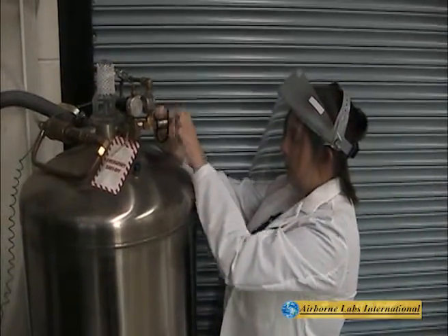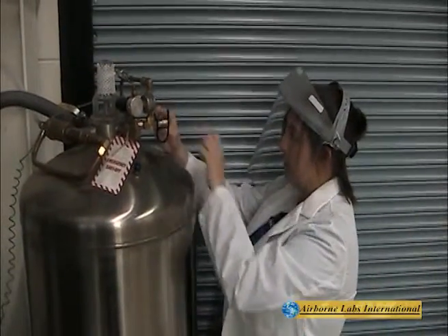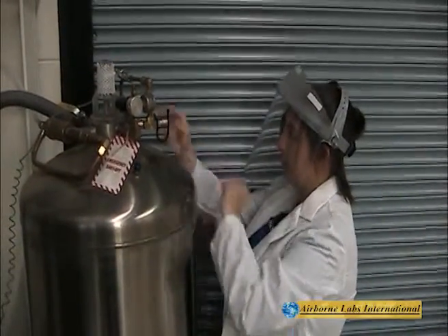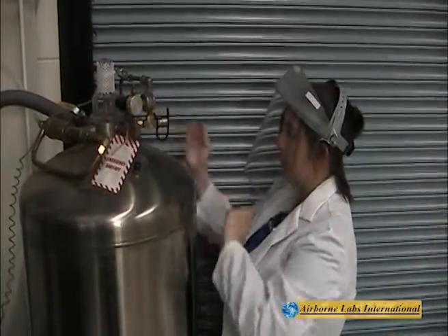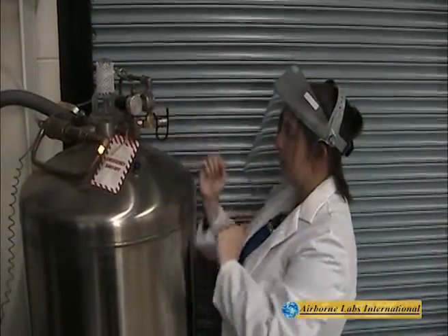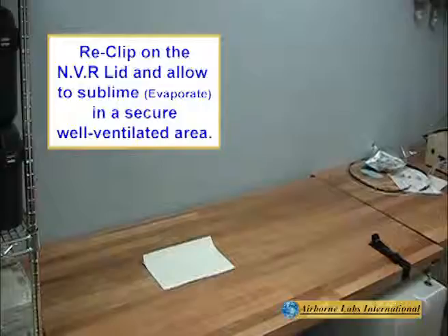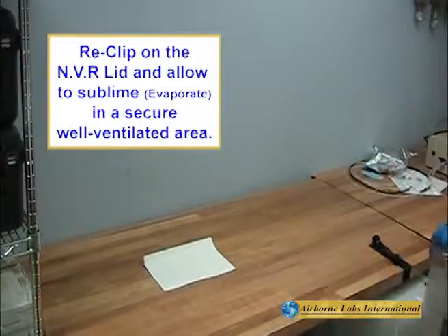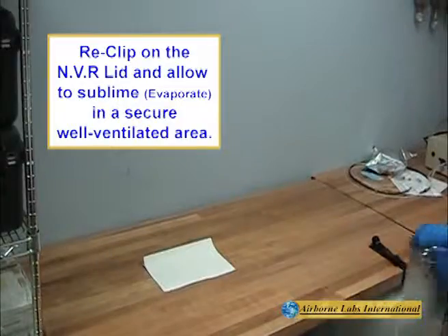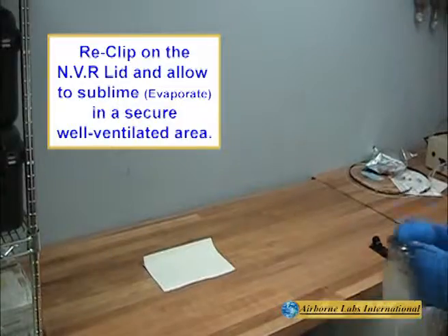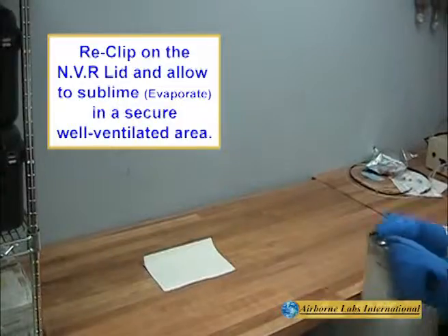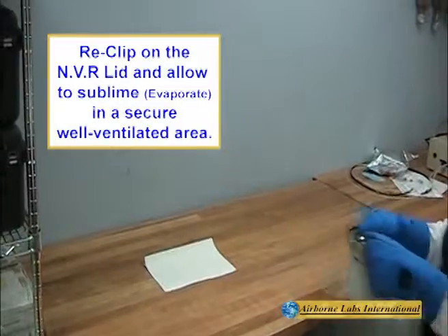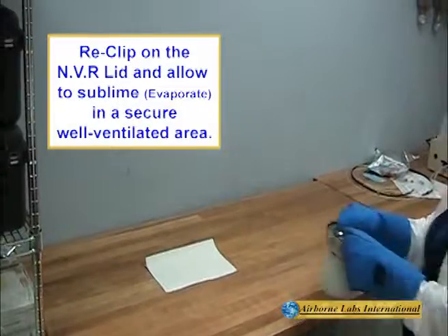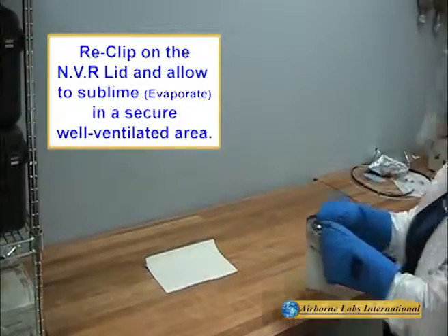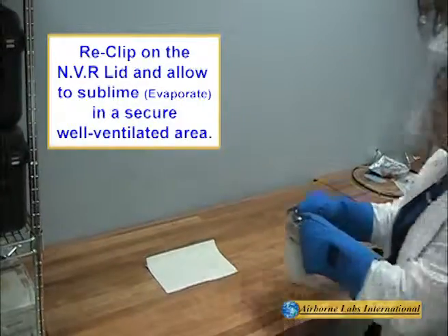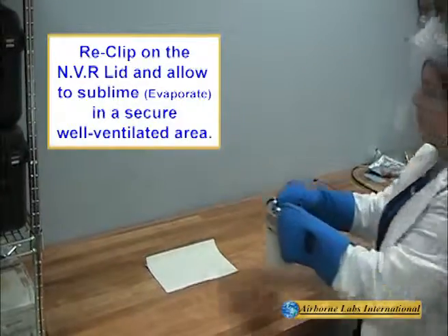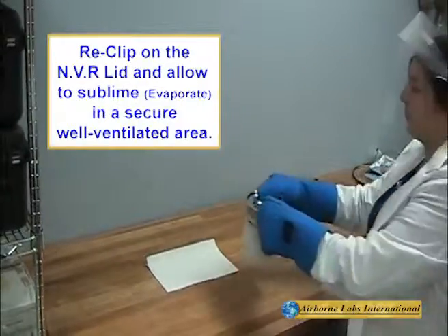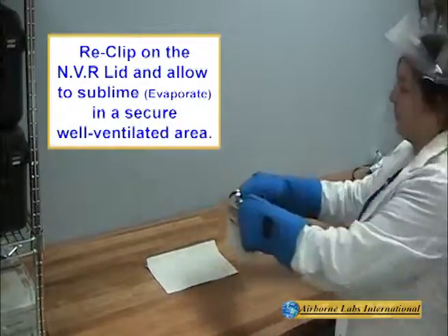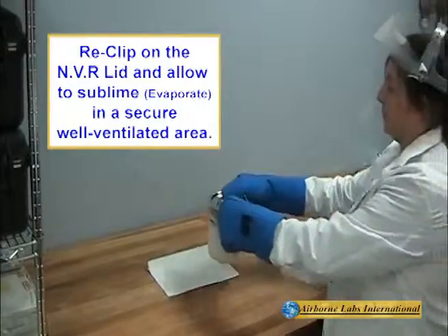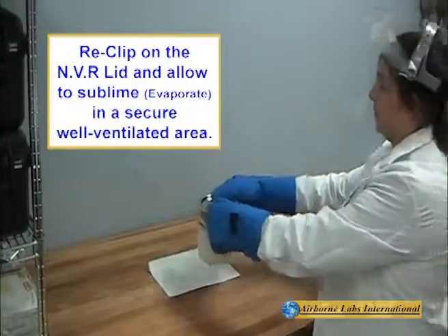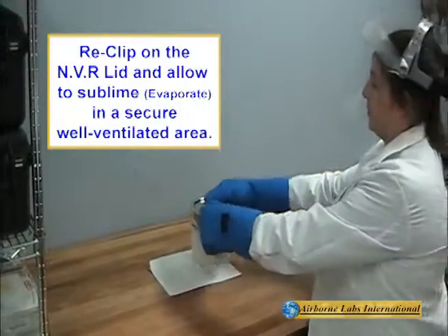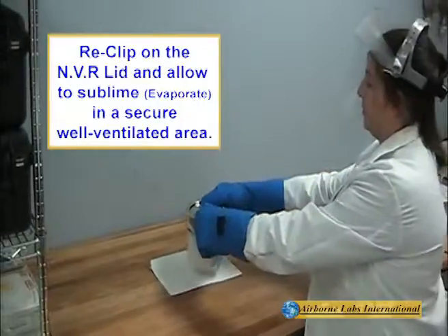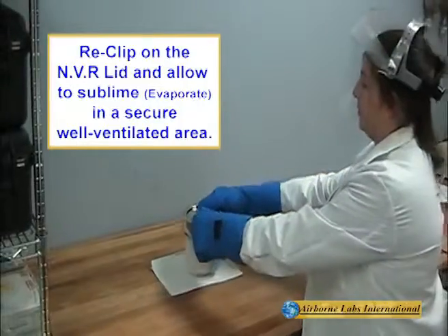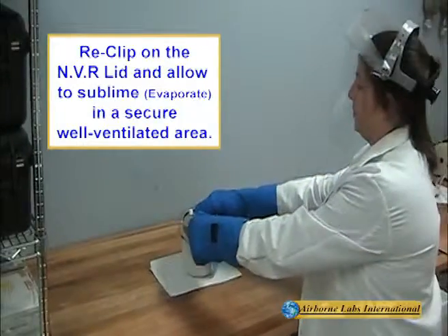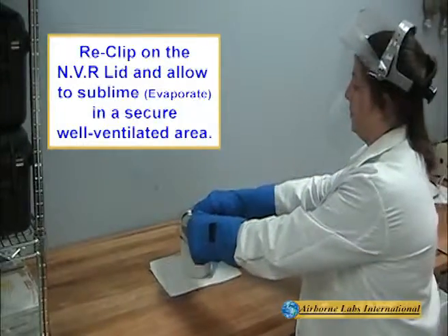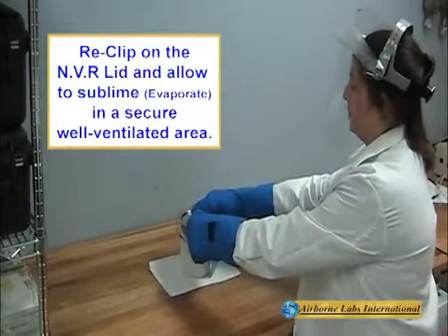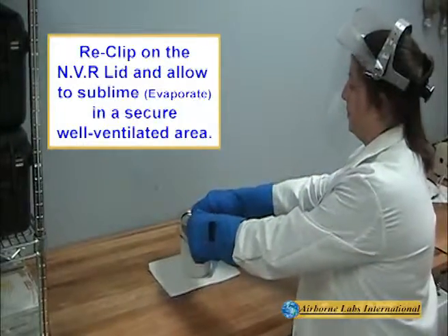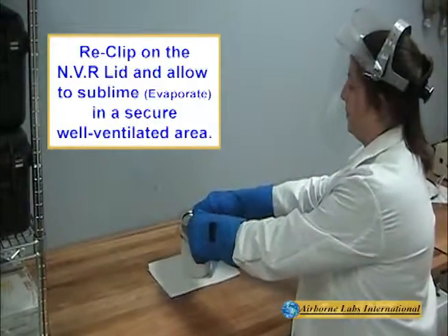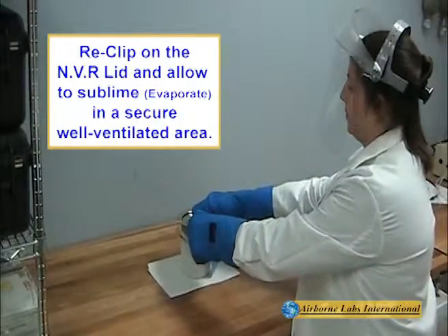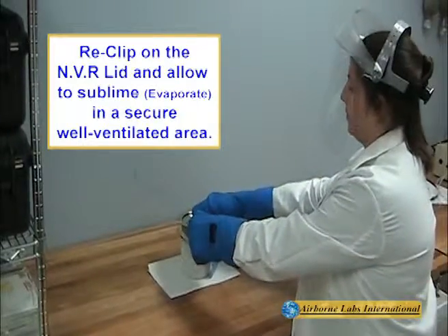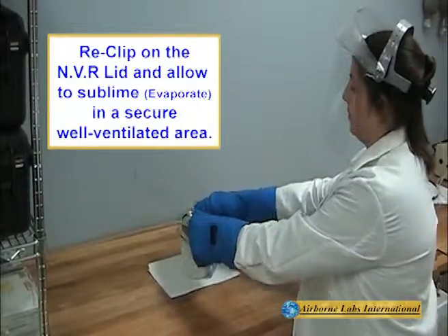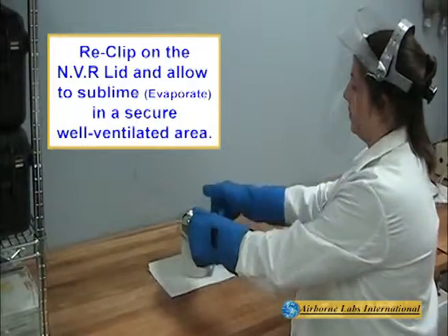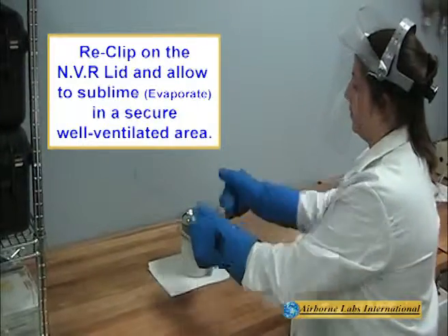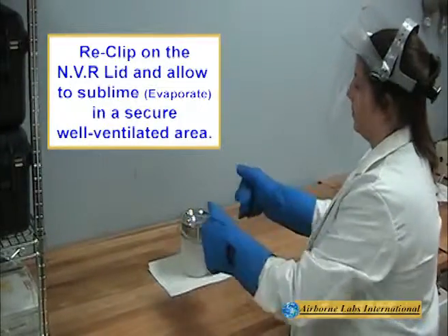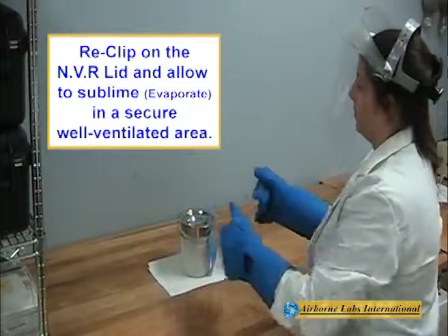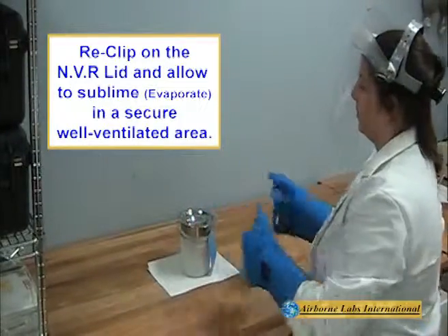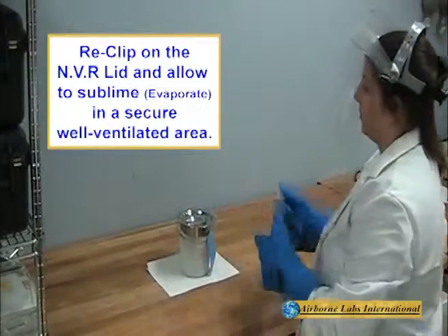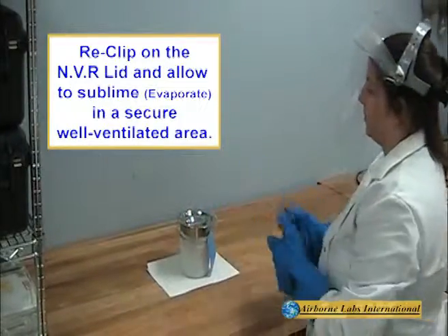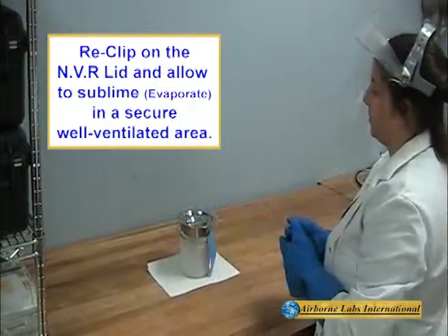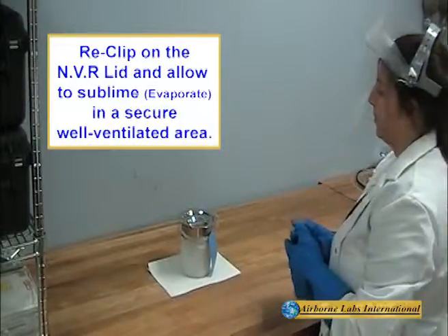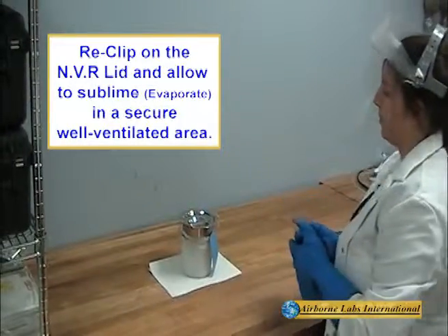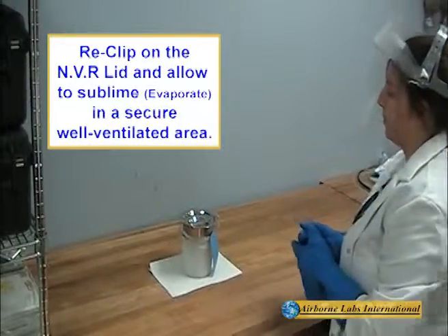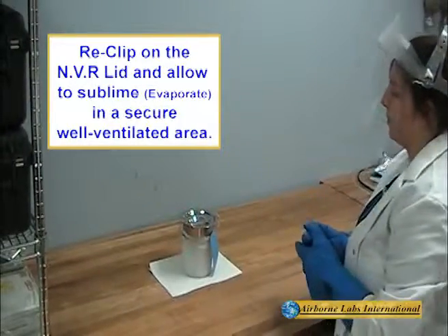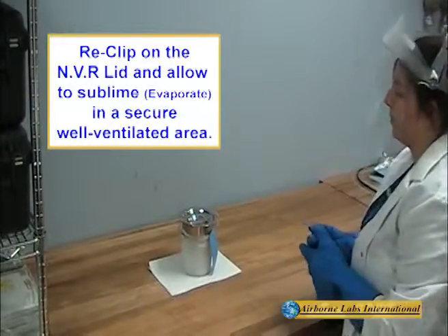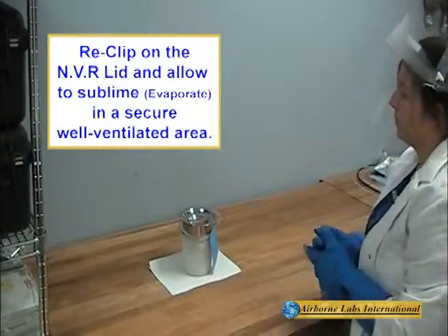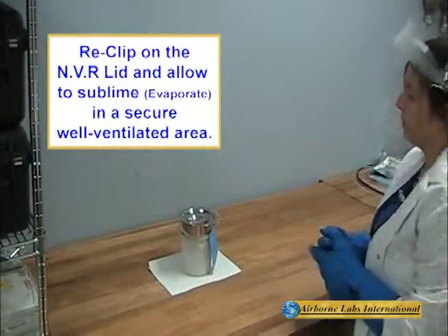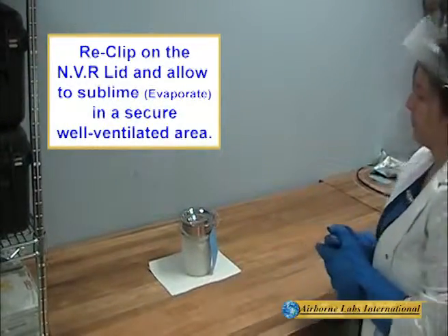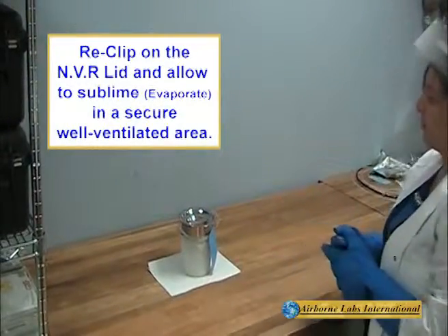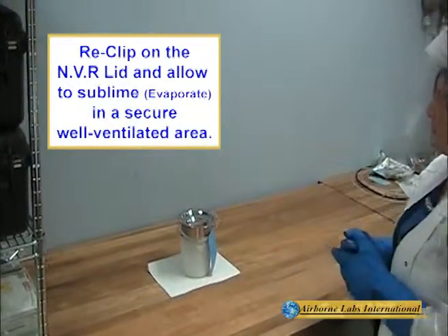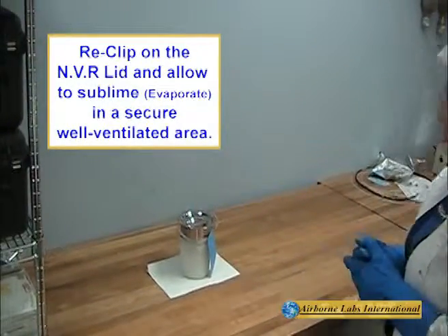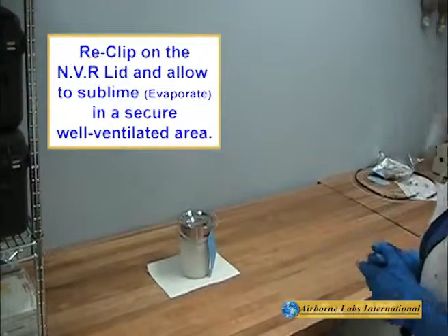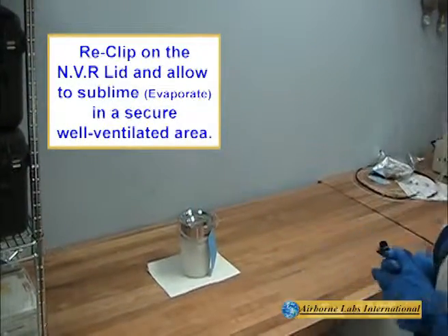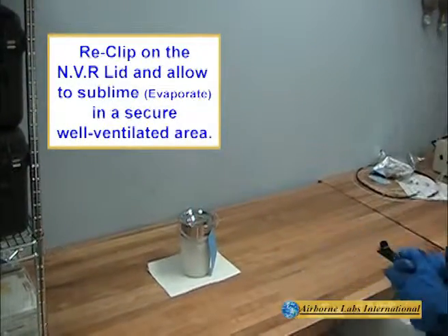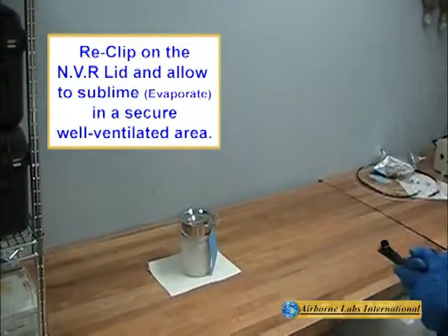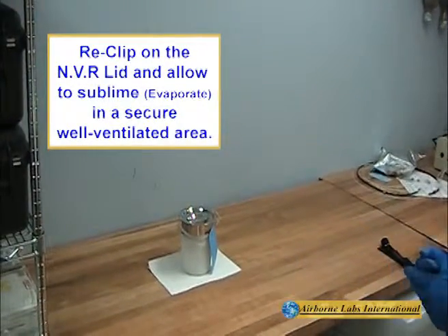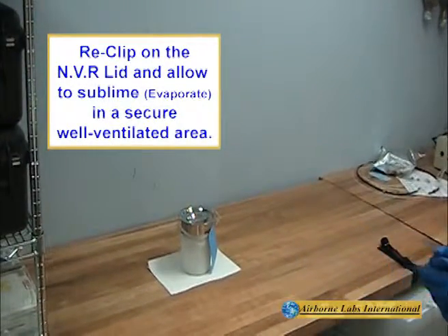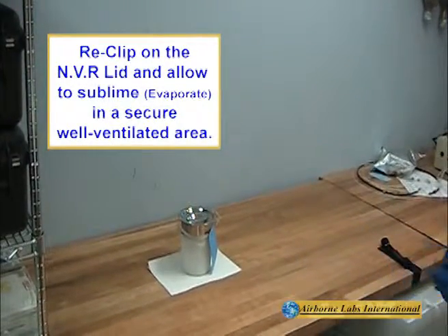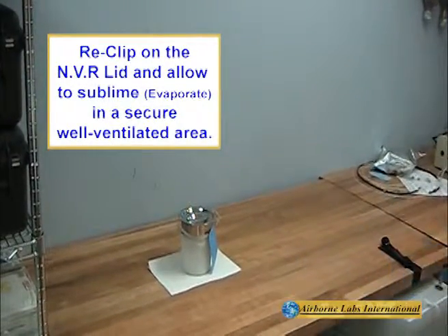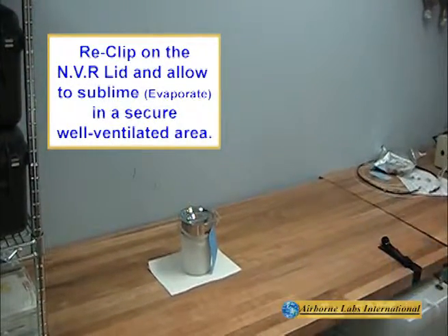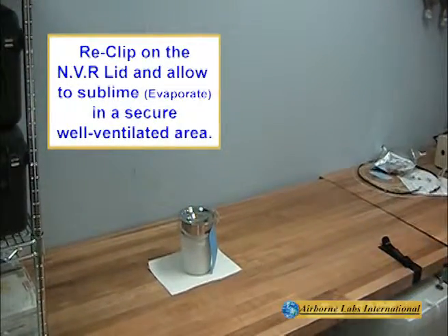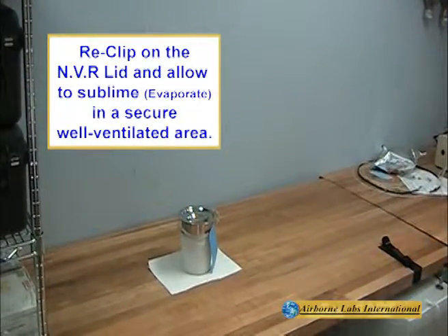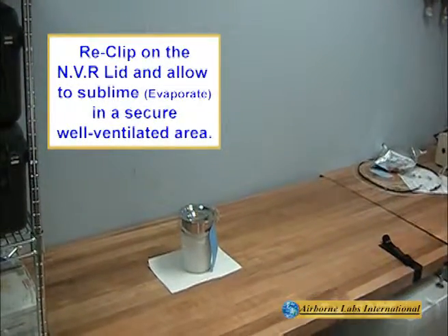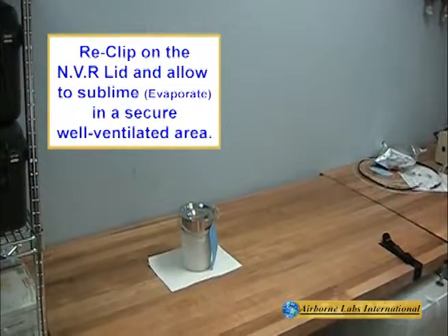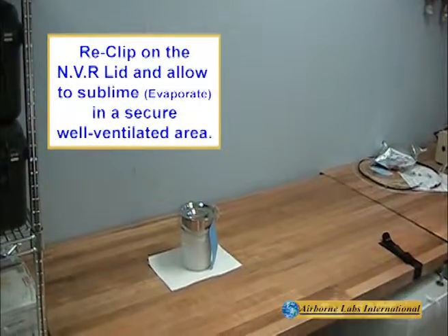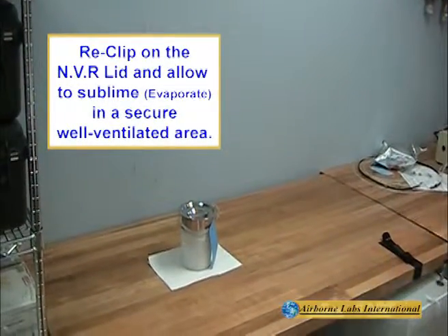Move the NVR container, with the lid secured, to a safe place and allow the snow to sublime.